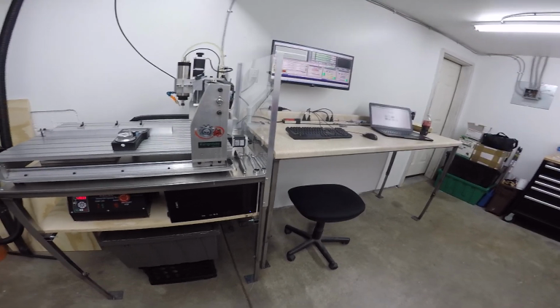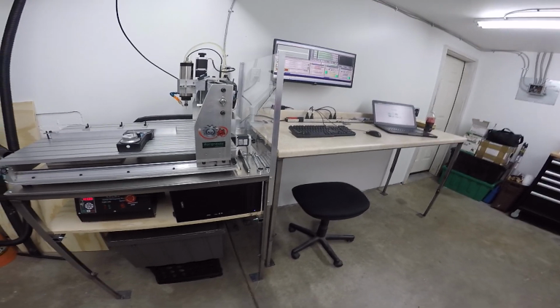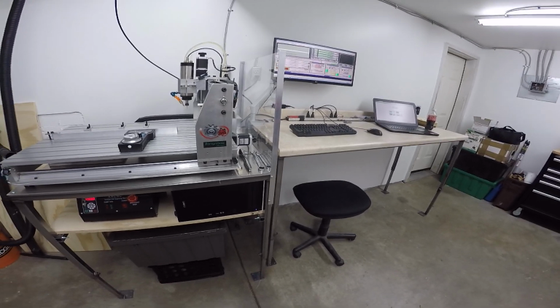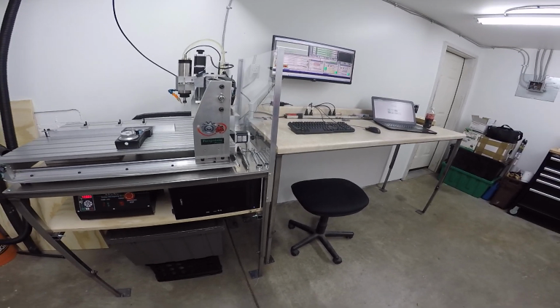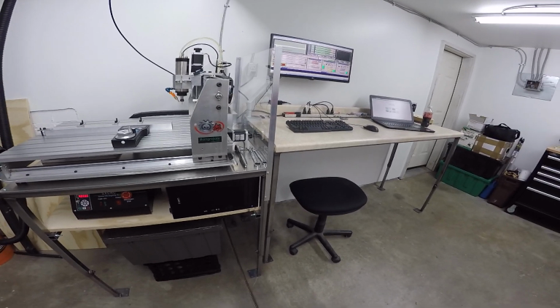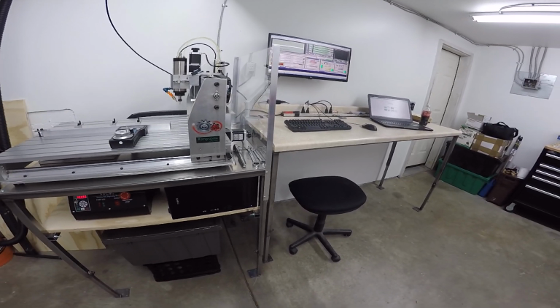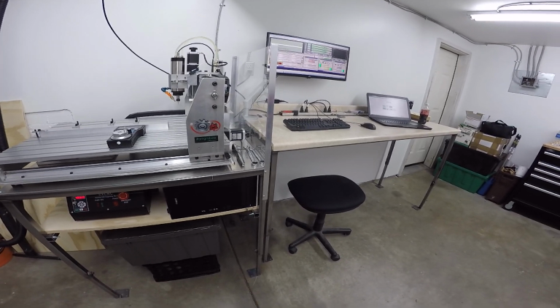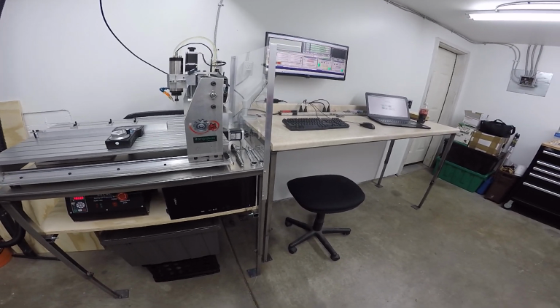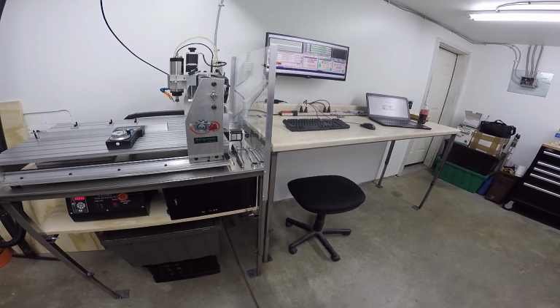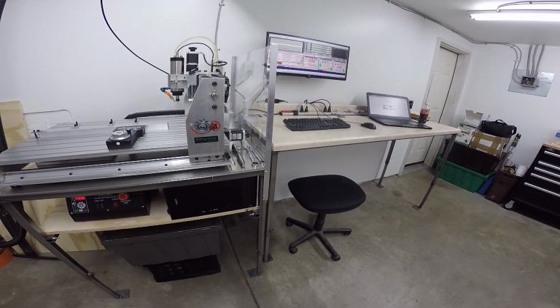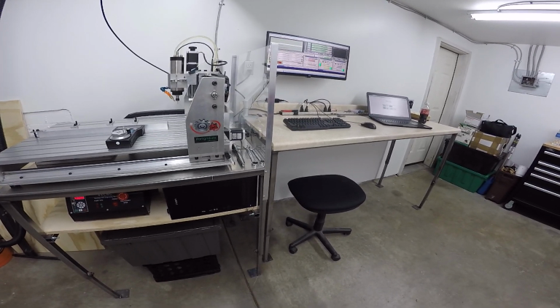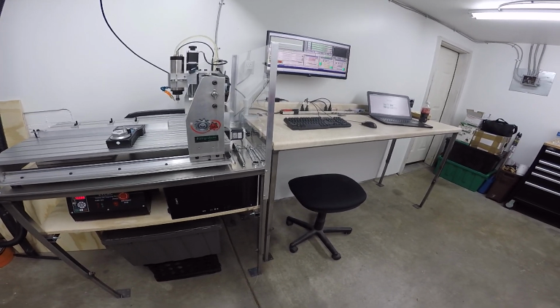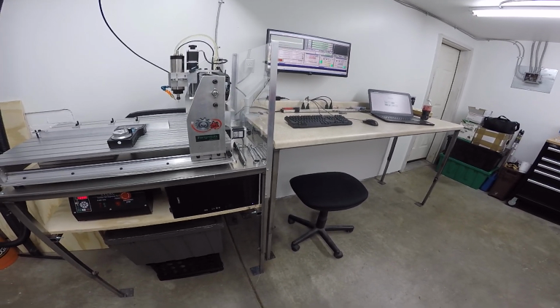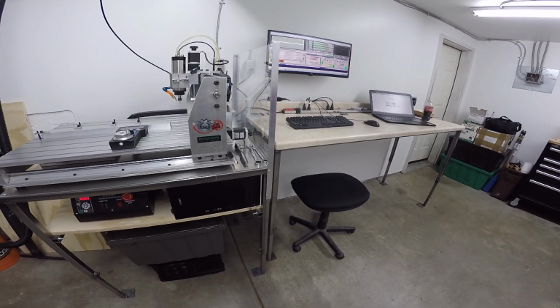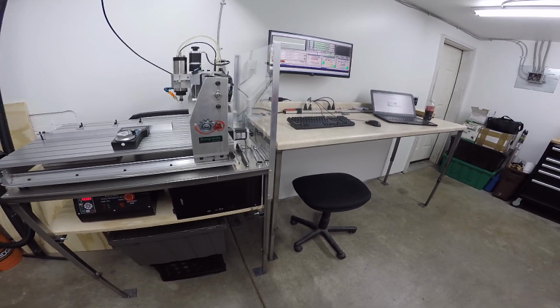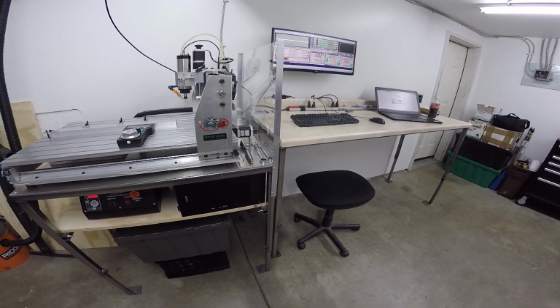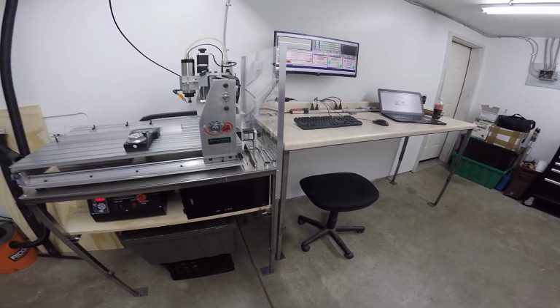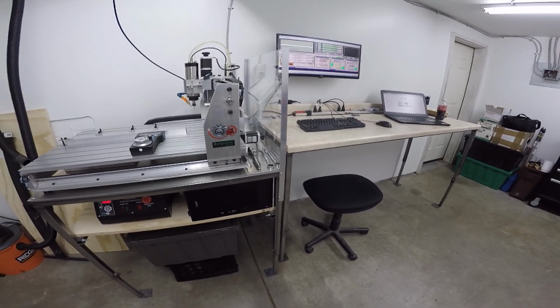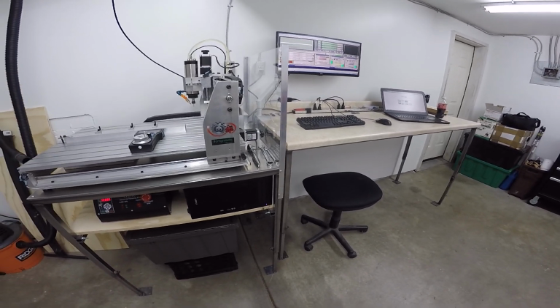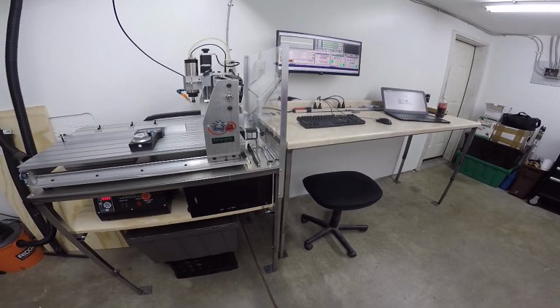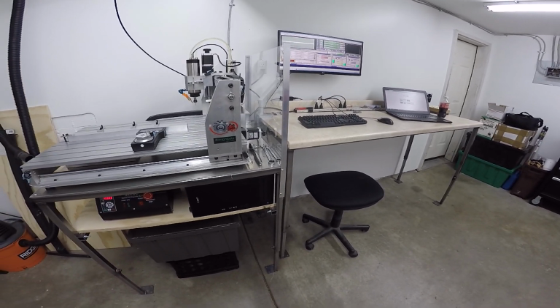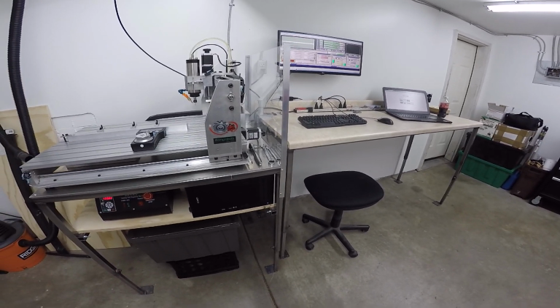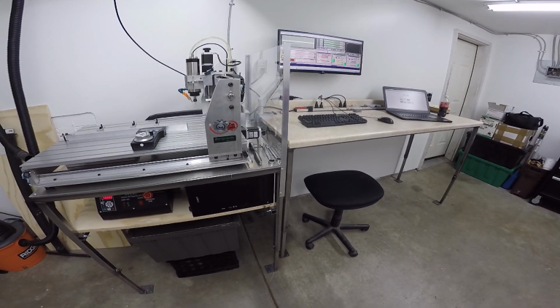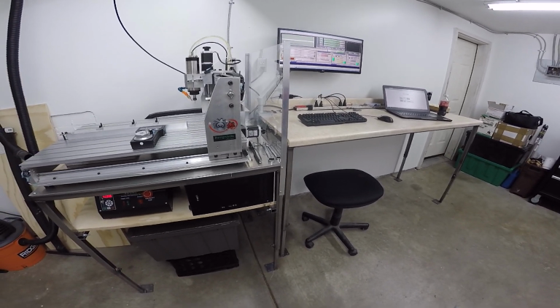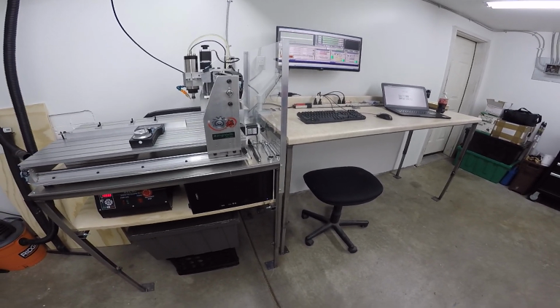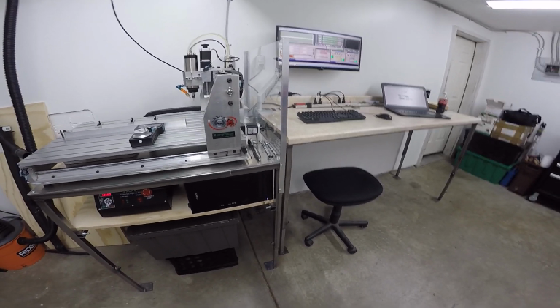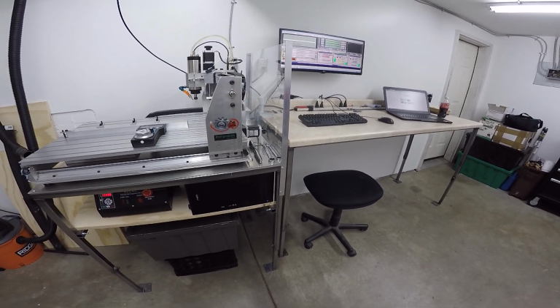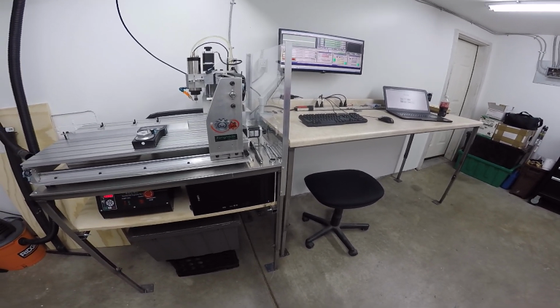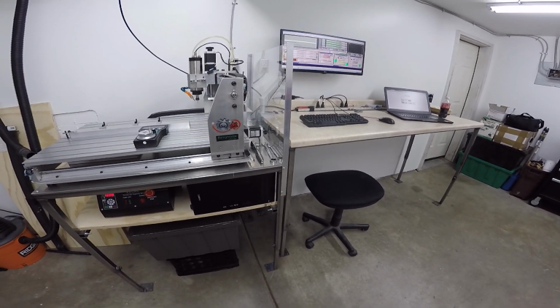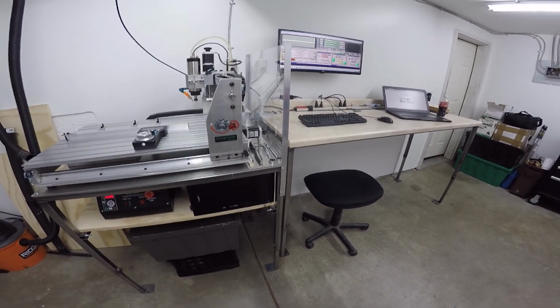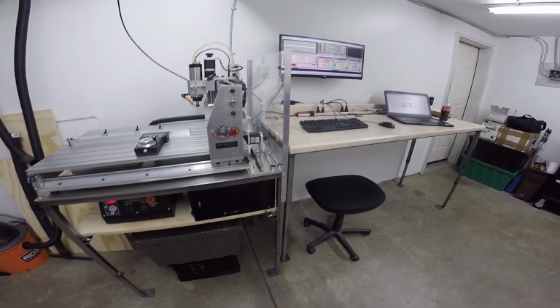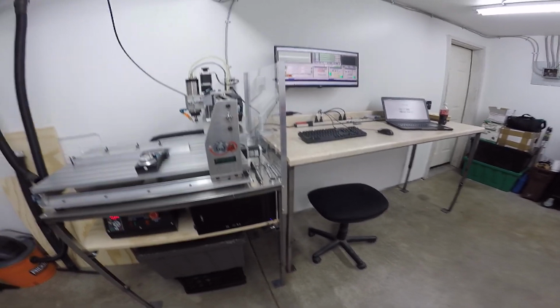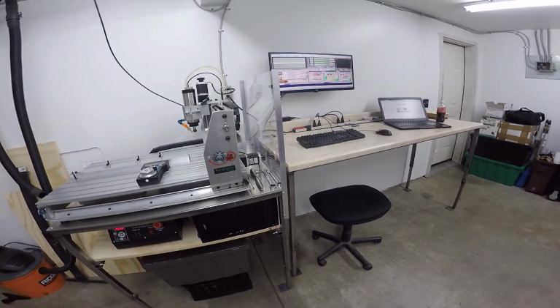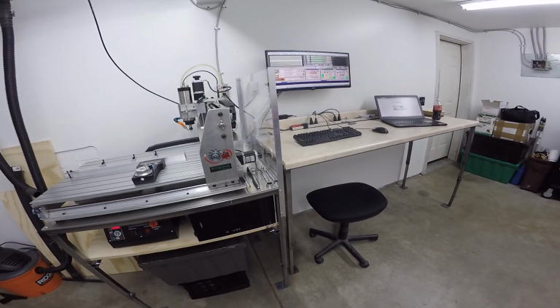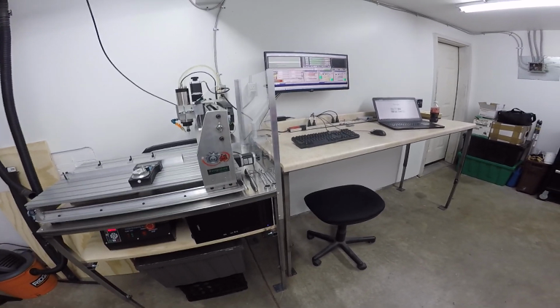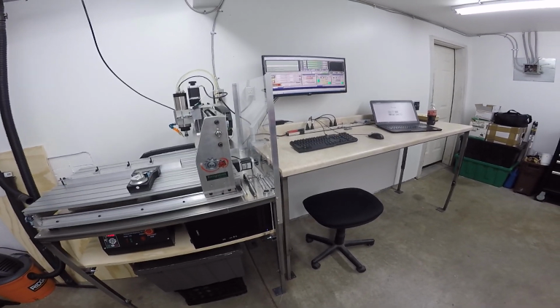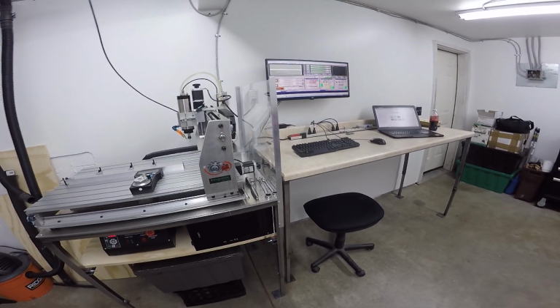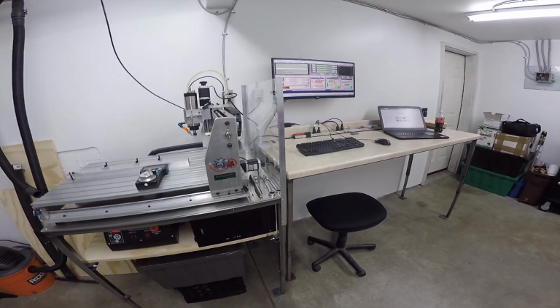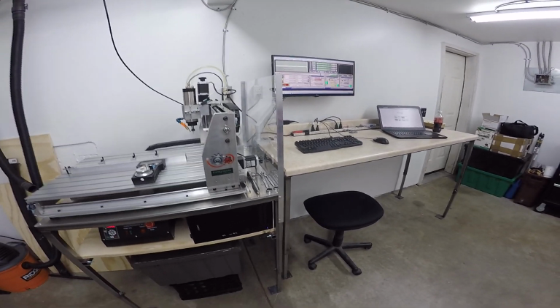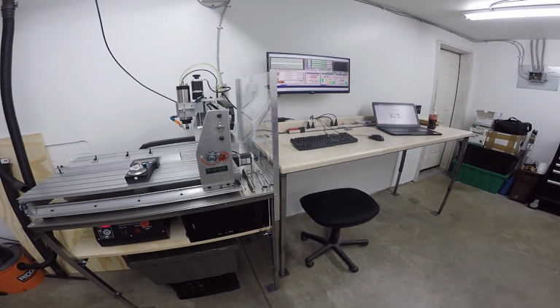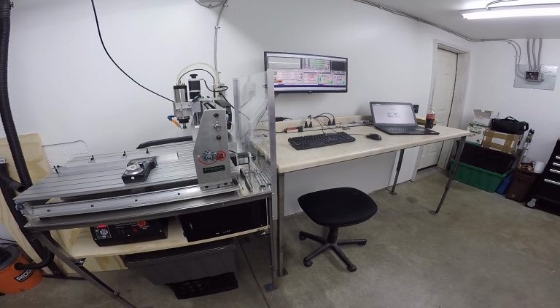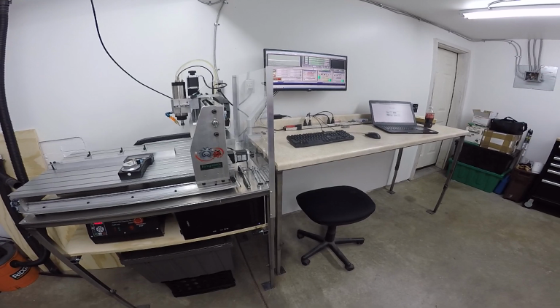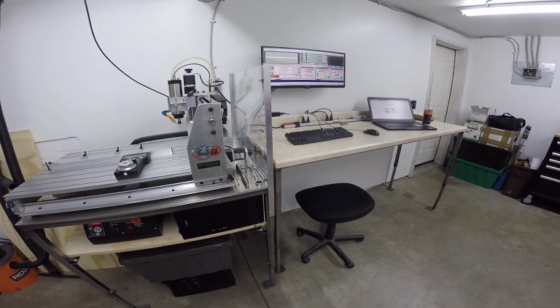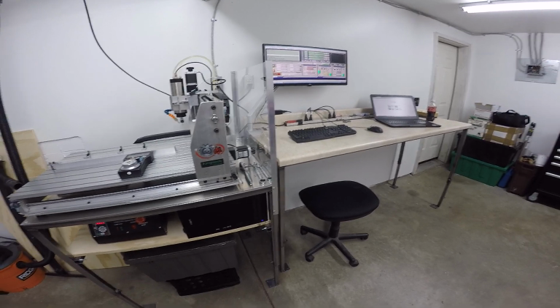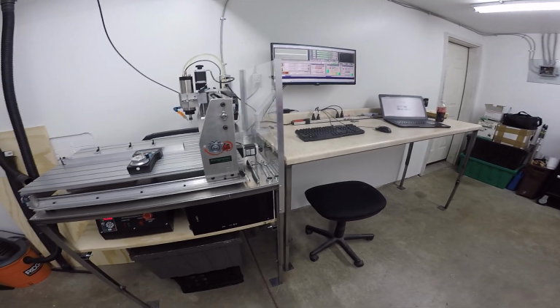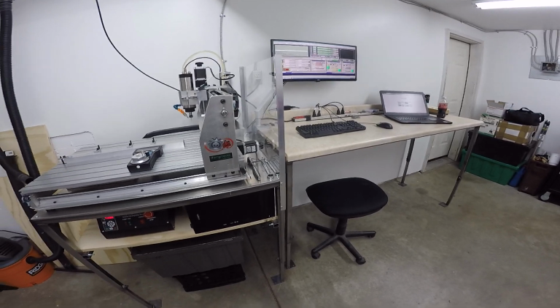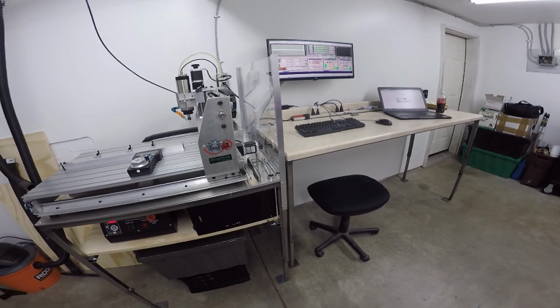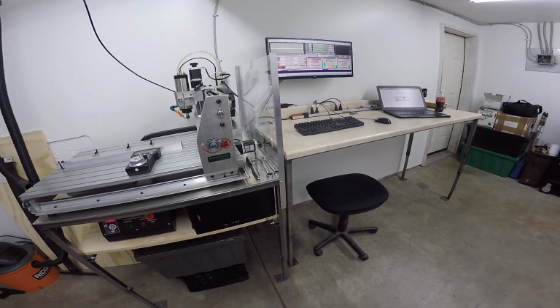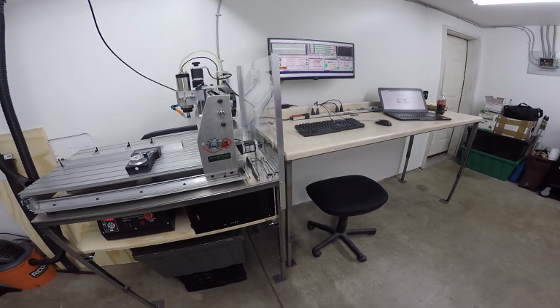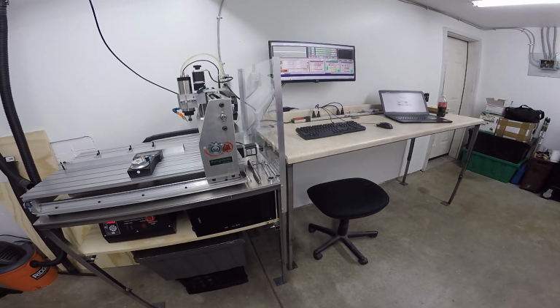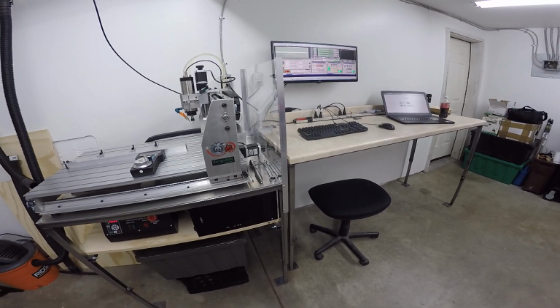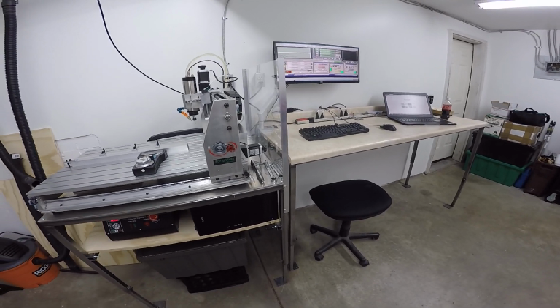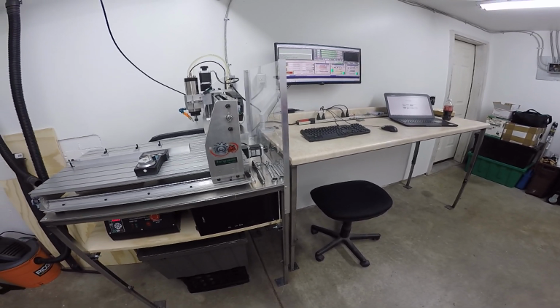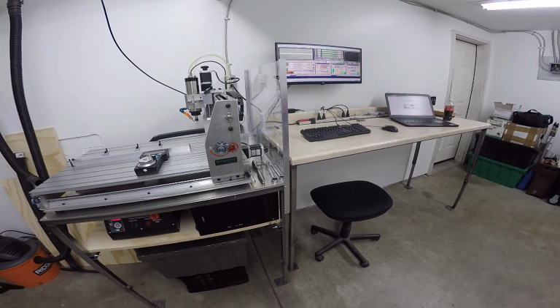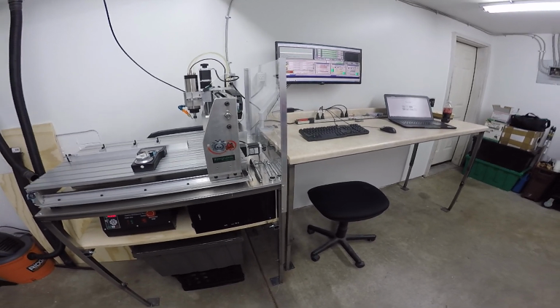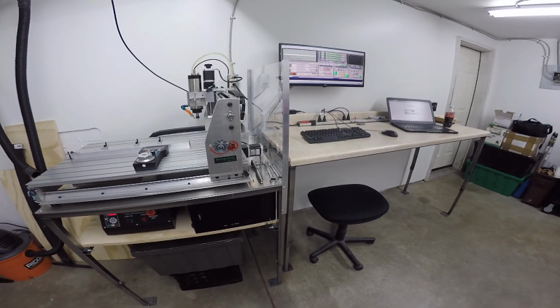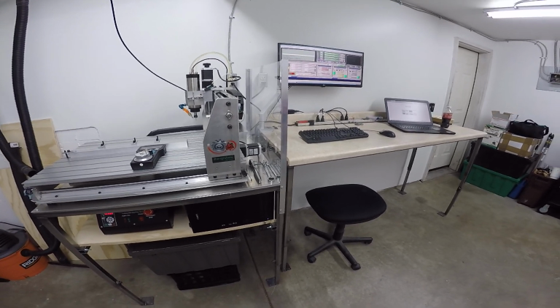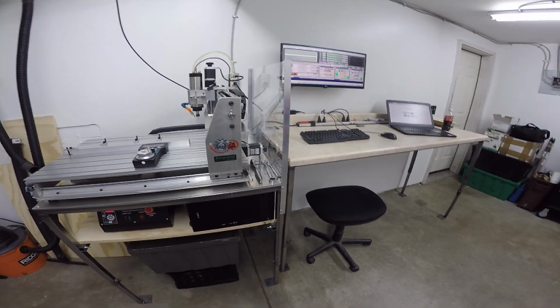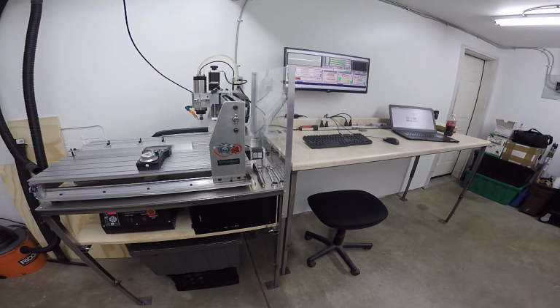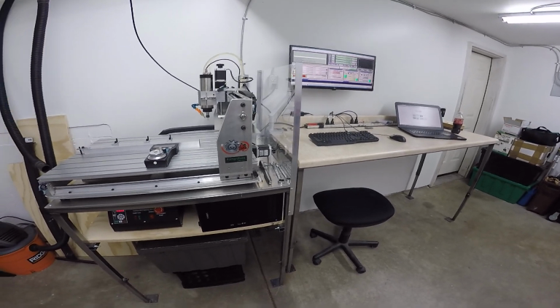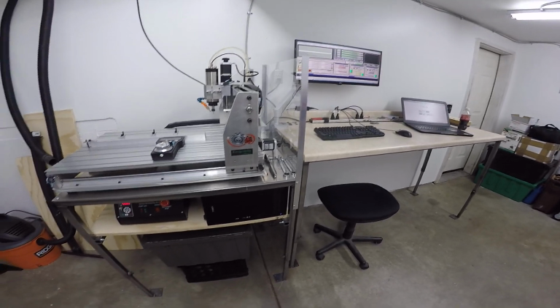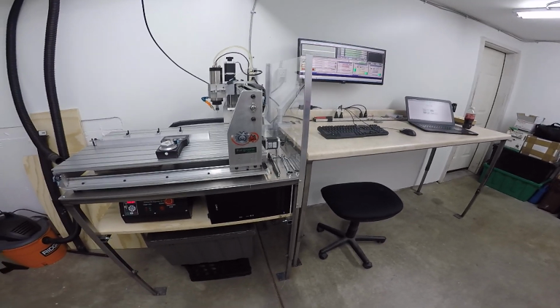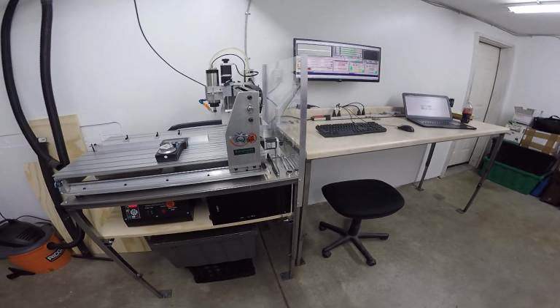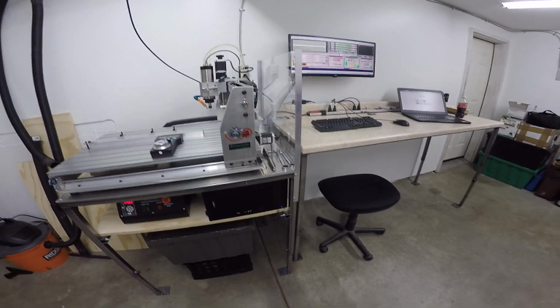My first machine didn't really have the ability to do aluminum. So the biggest thing with this machine for me was the ability to process aluminum on it.